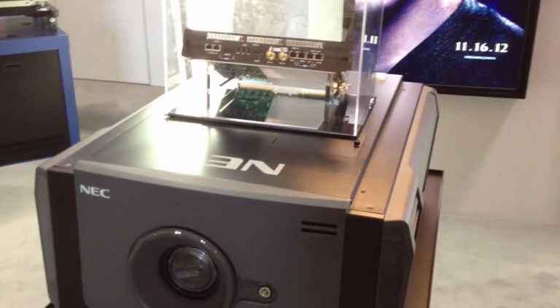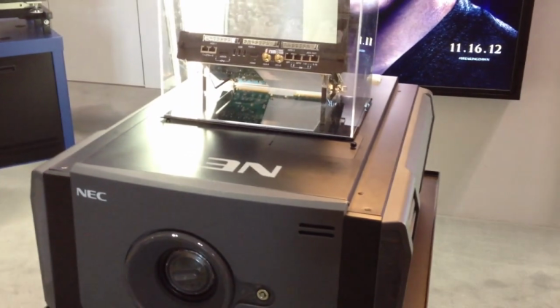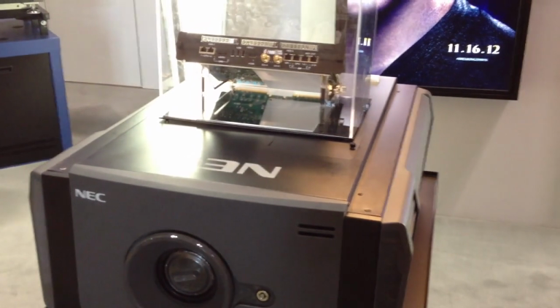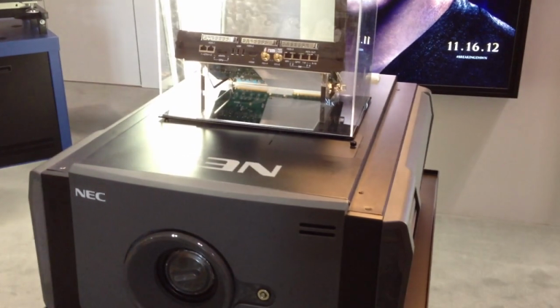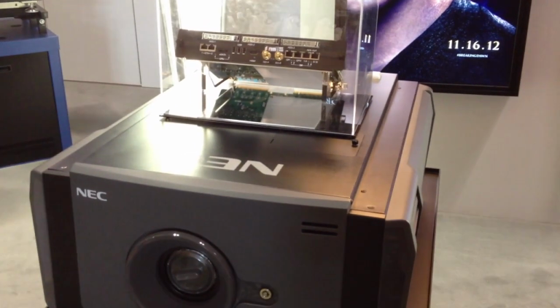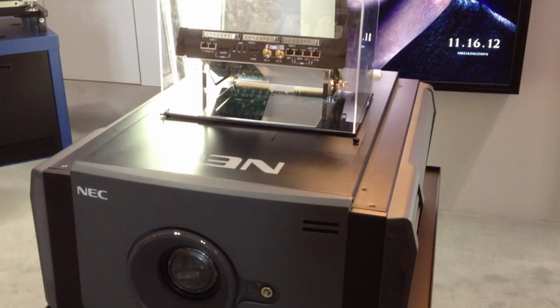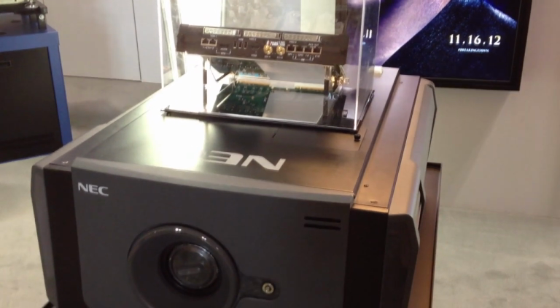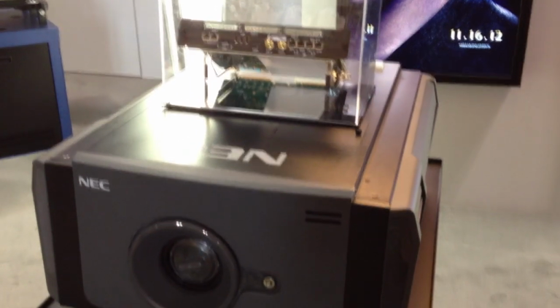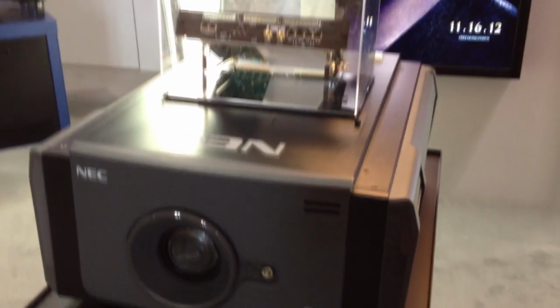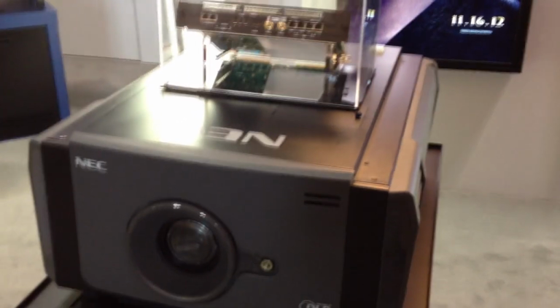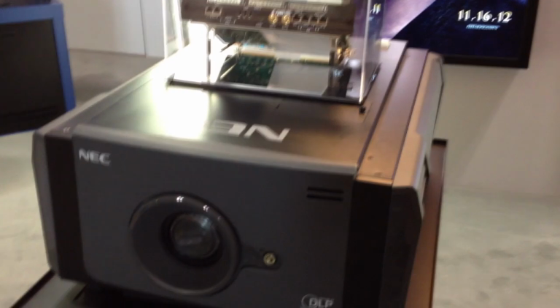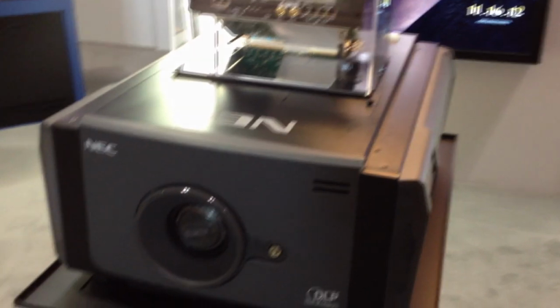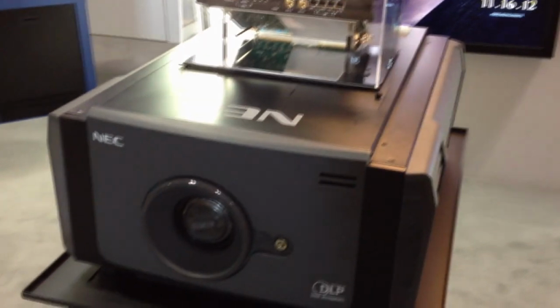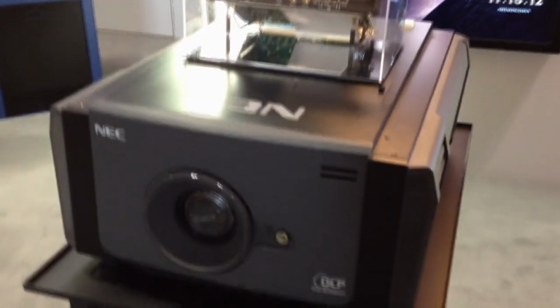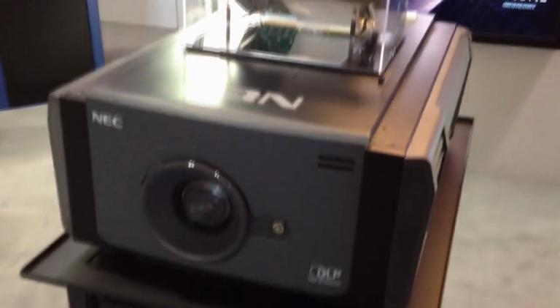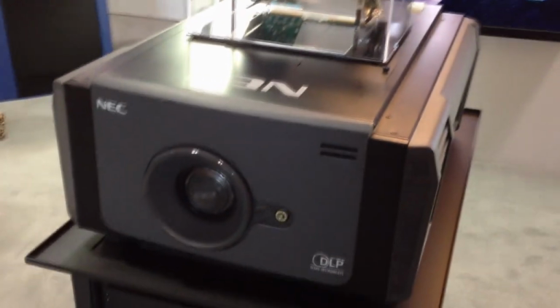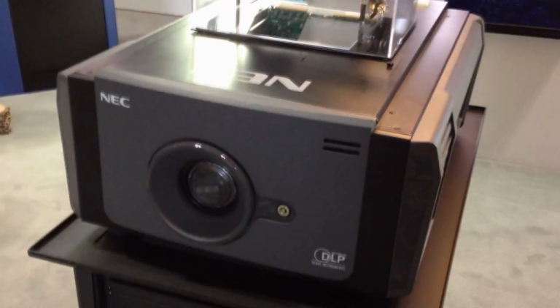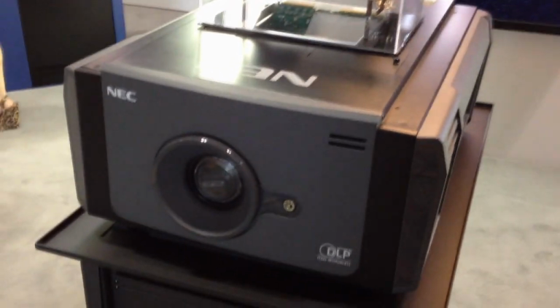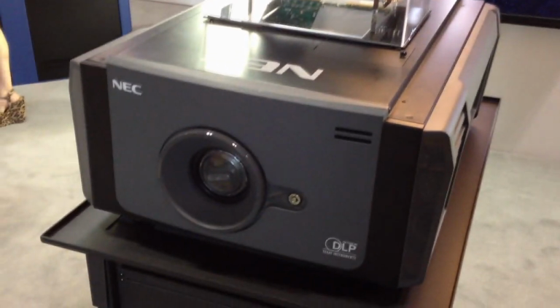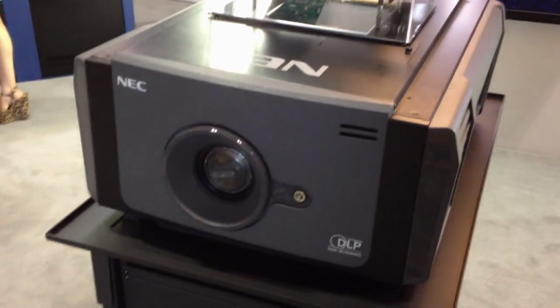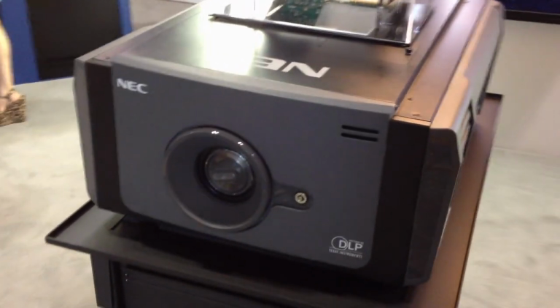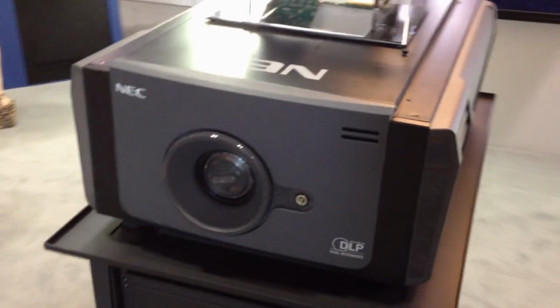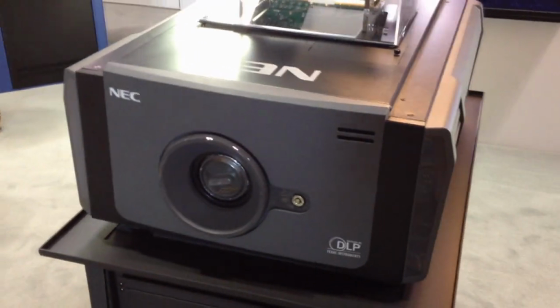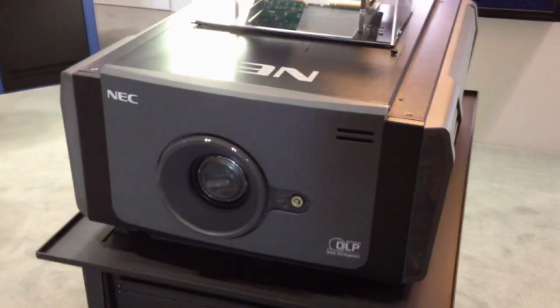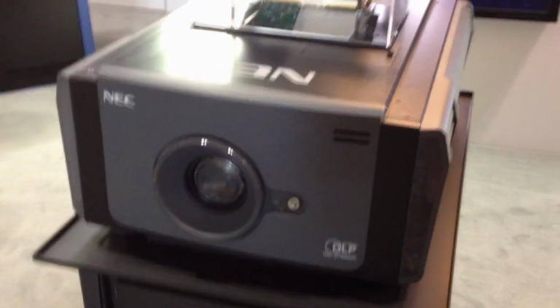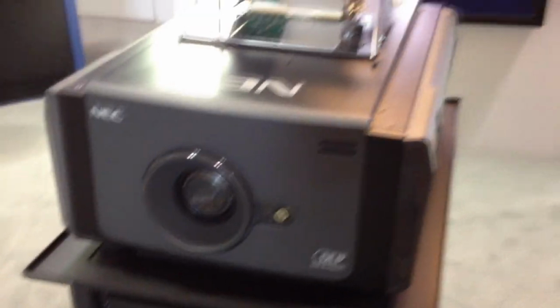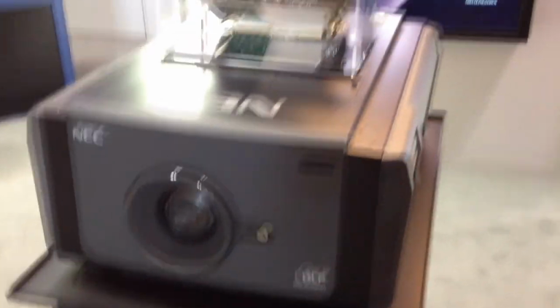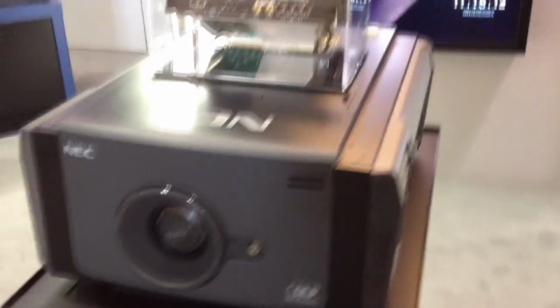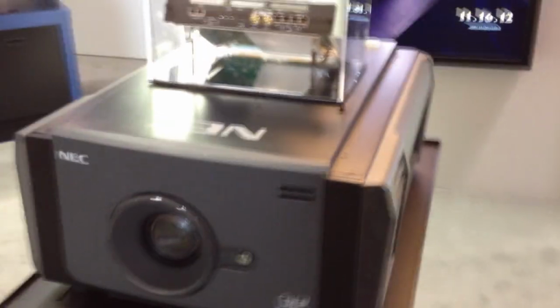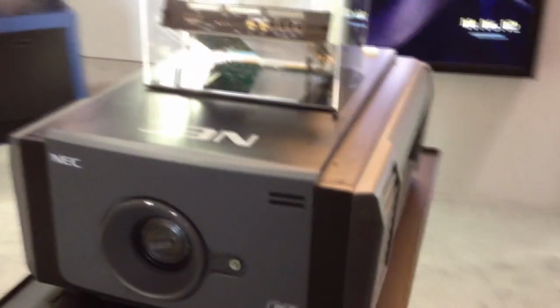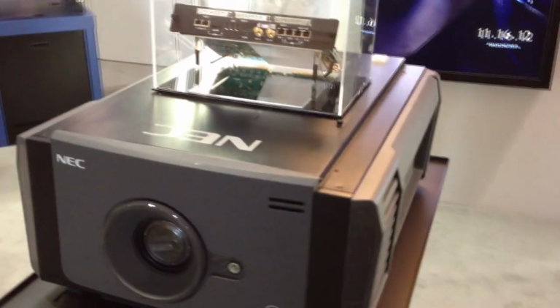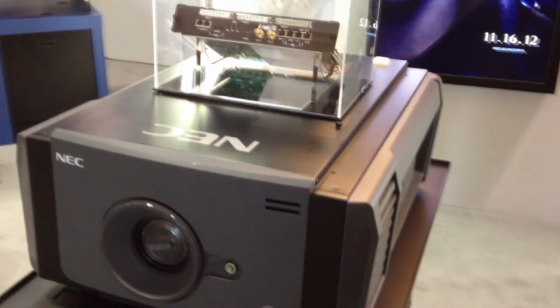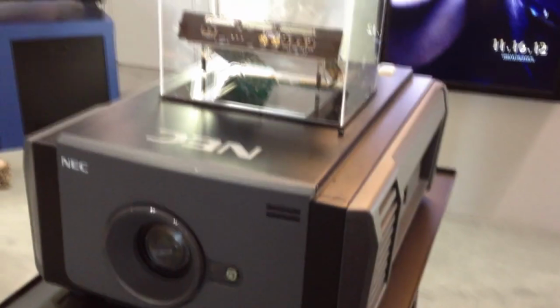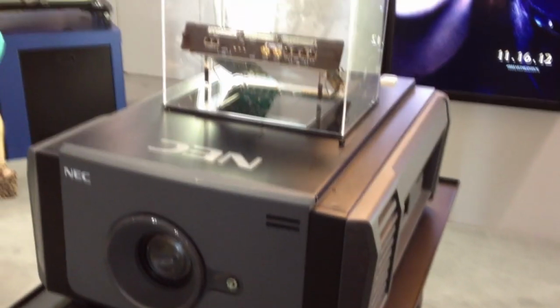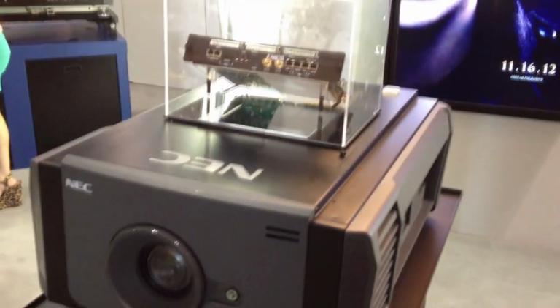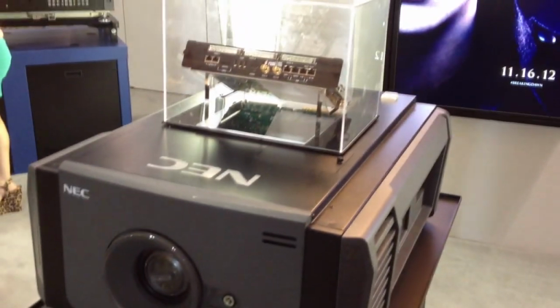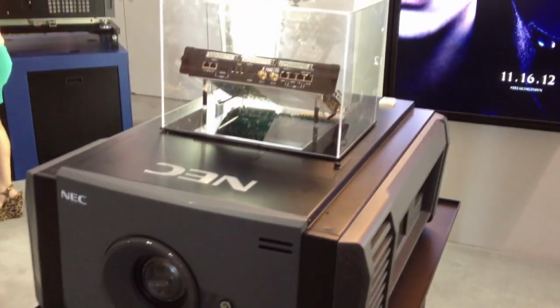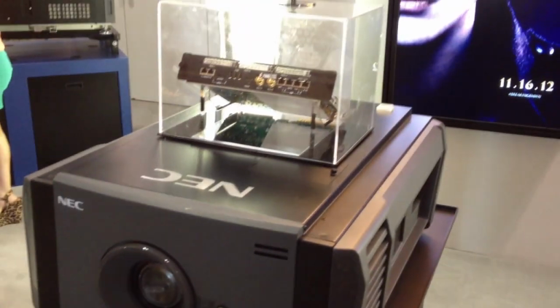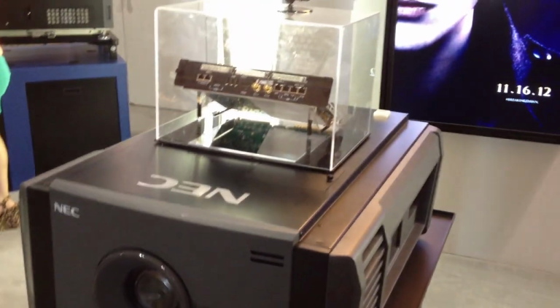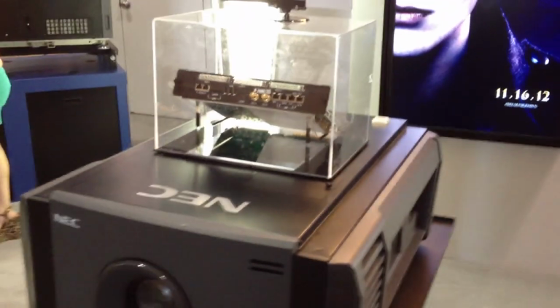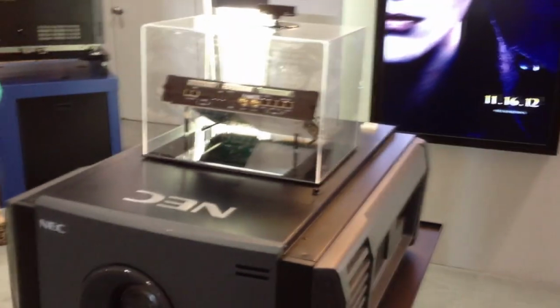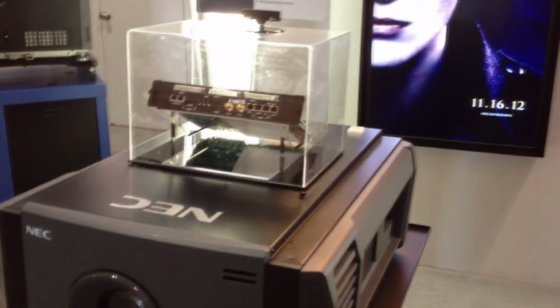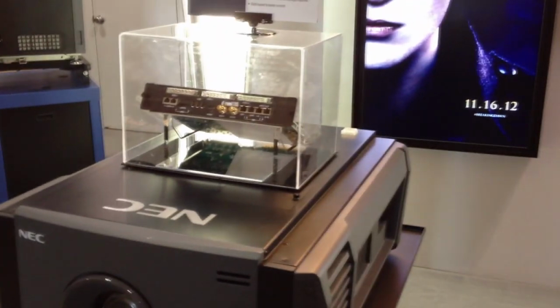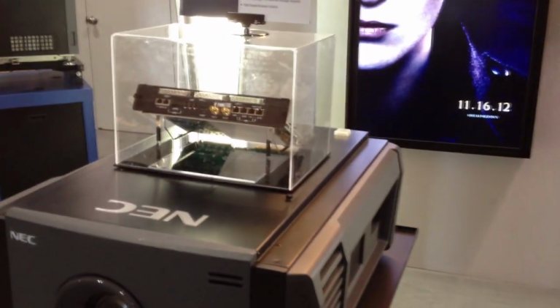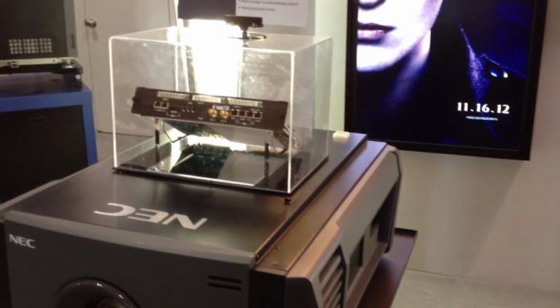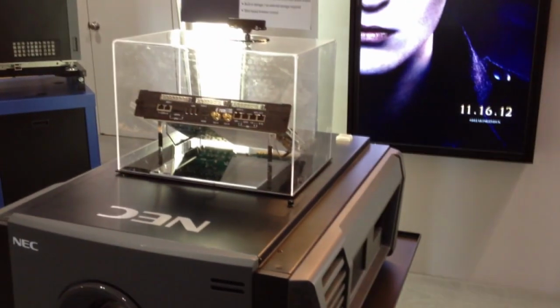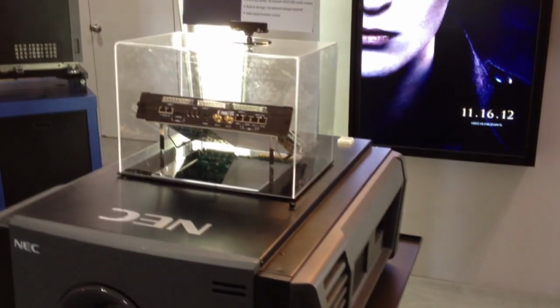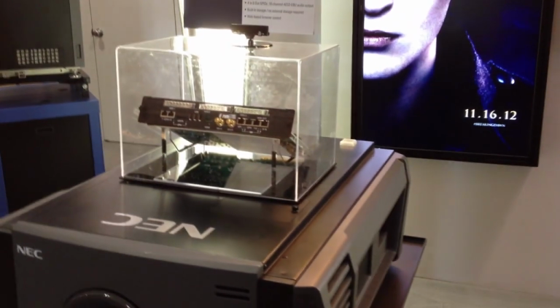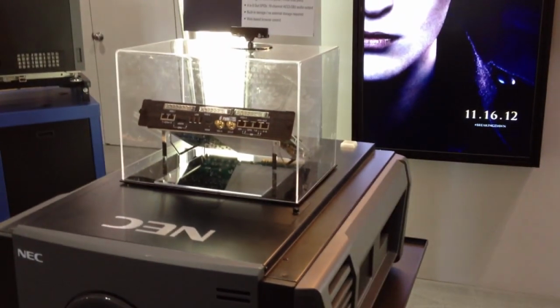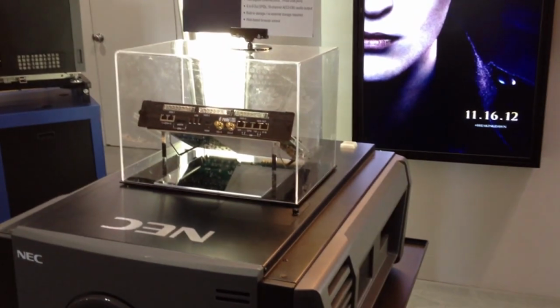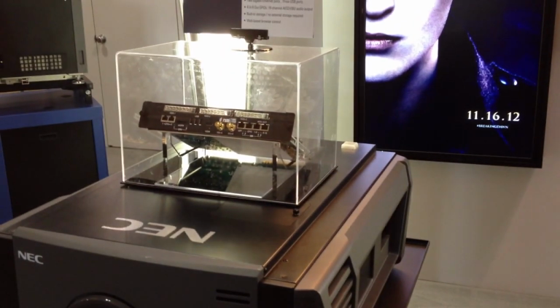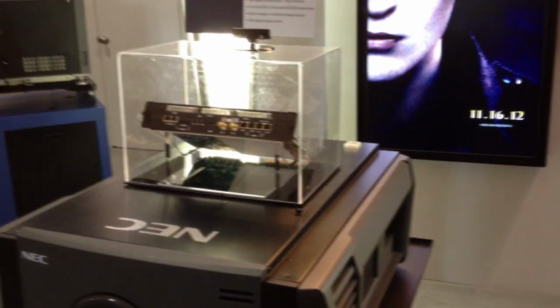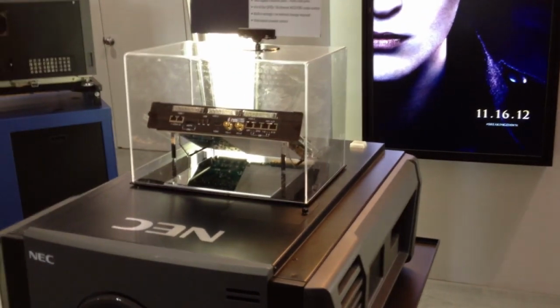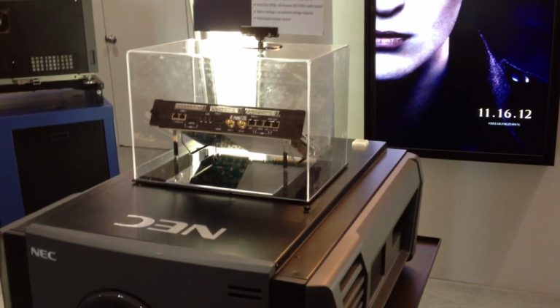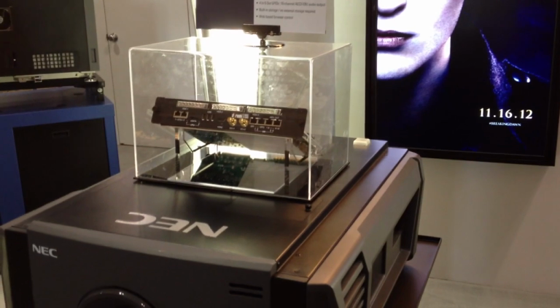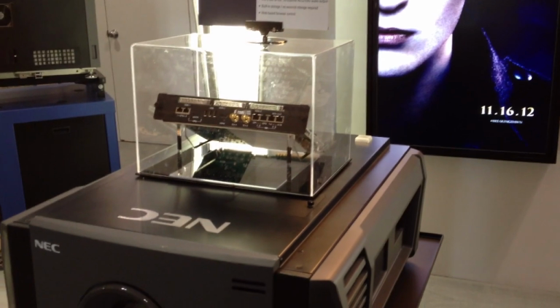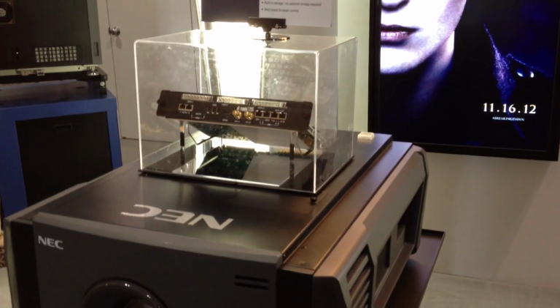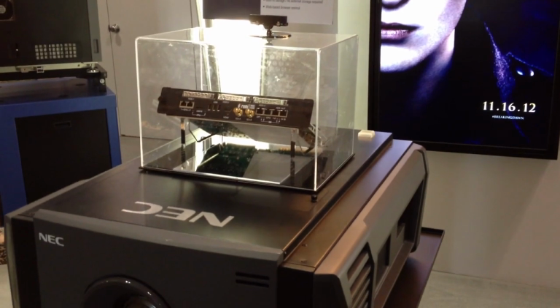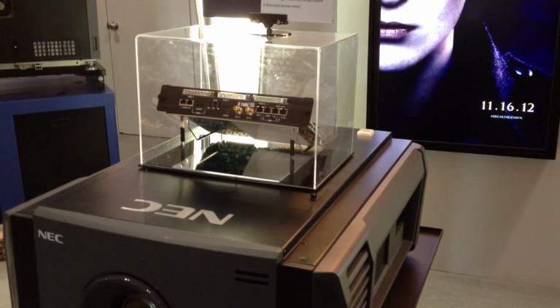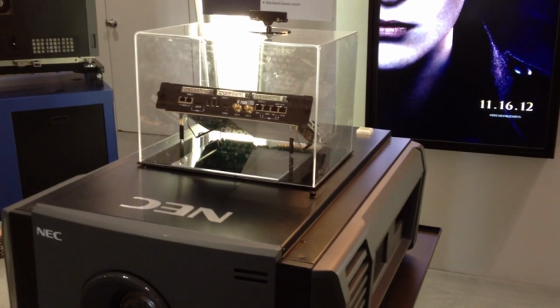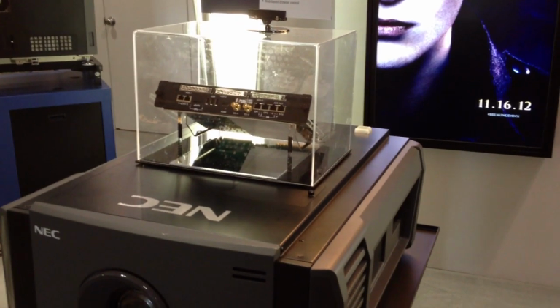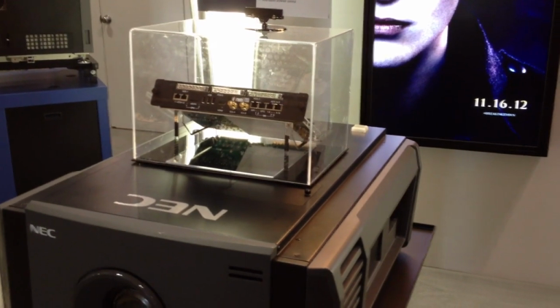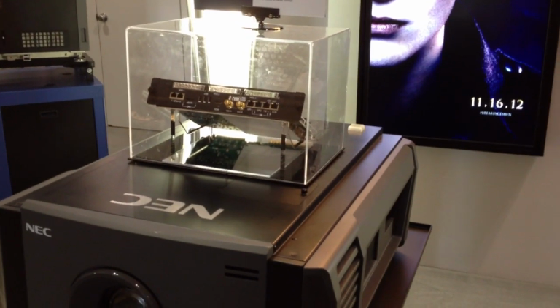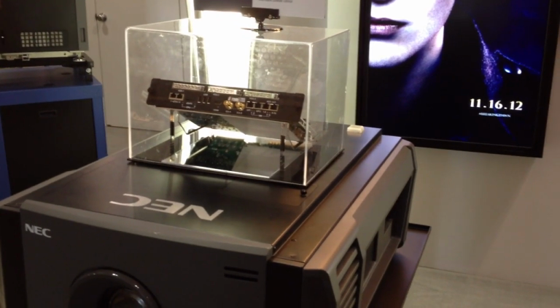I'm in the NEC booth where they're showing their new digital cinema projector. What model number is this? It's the NC900C.